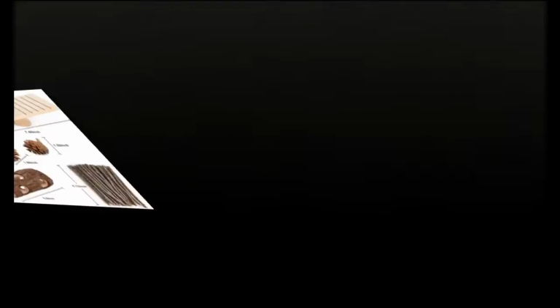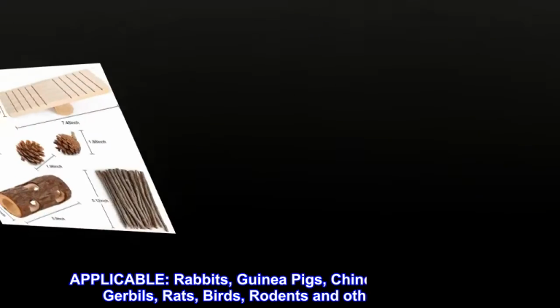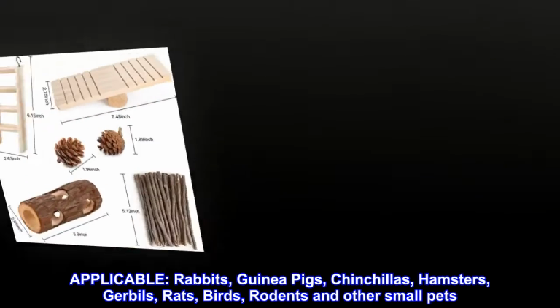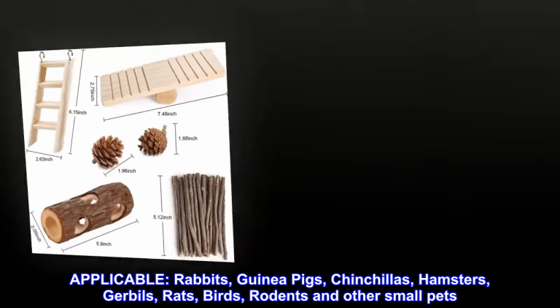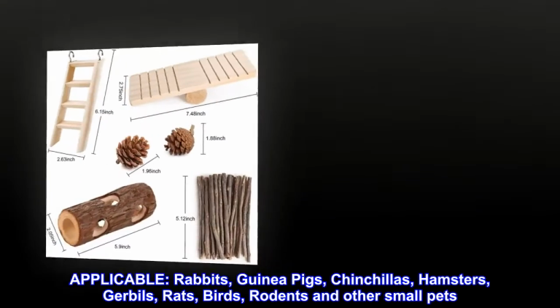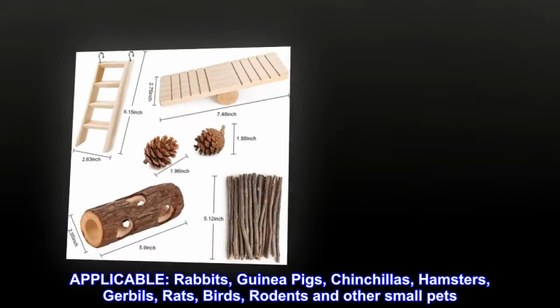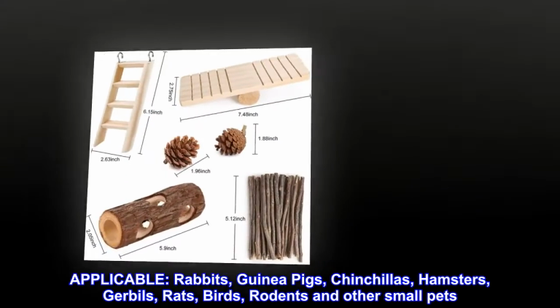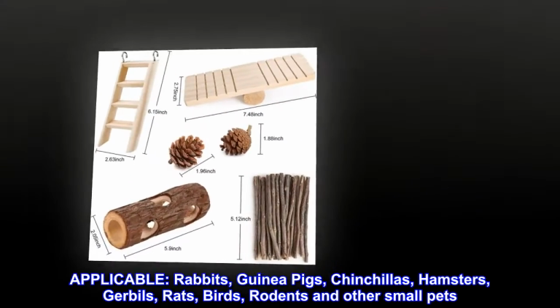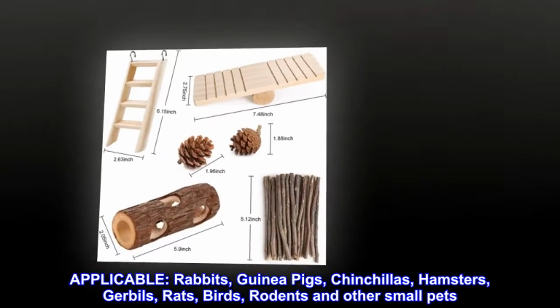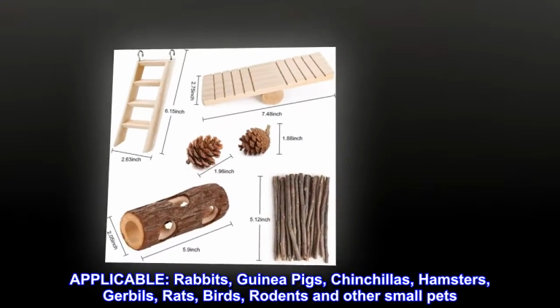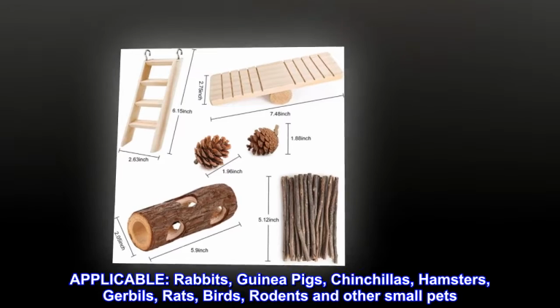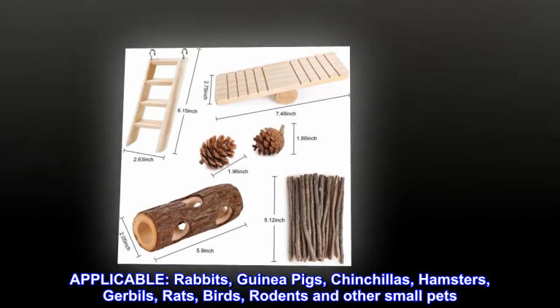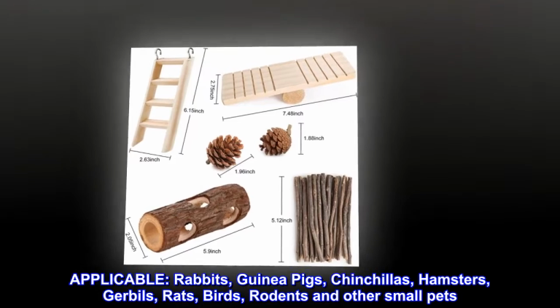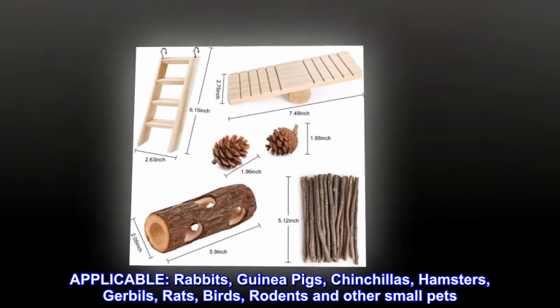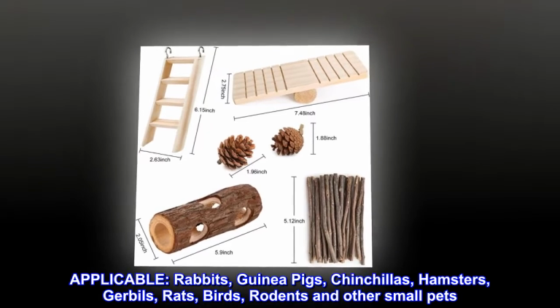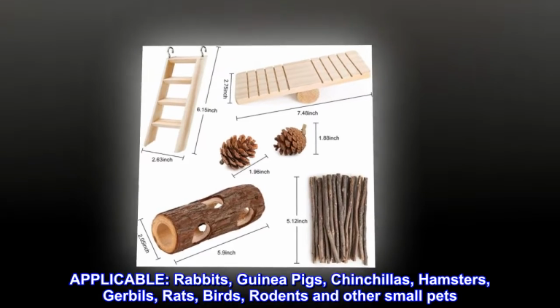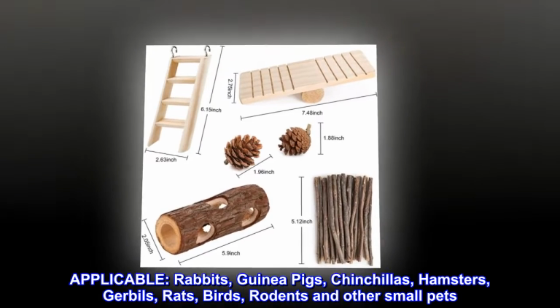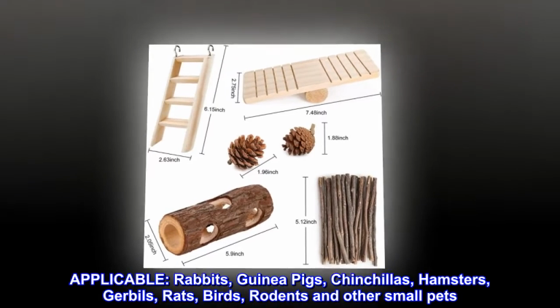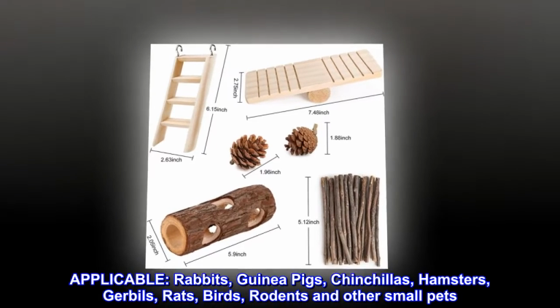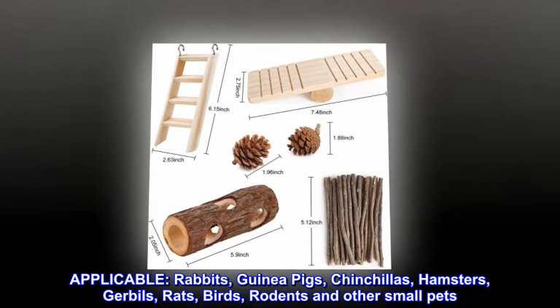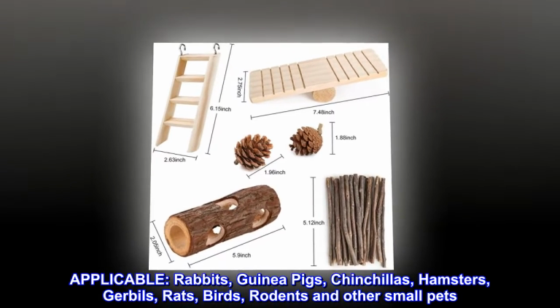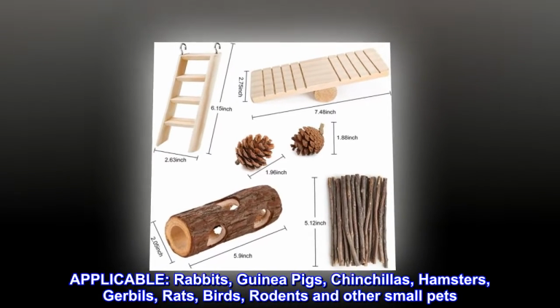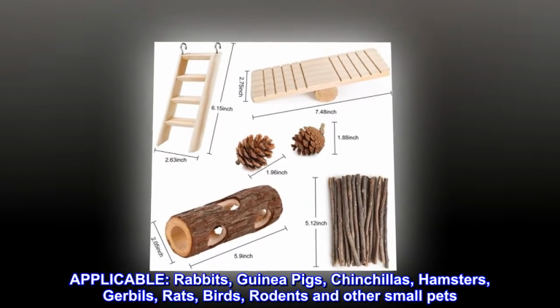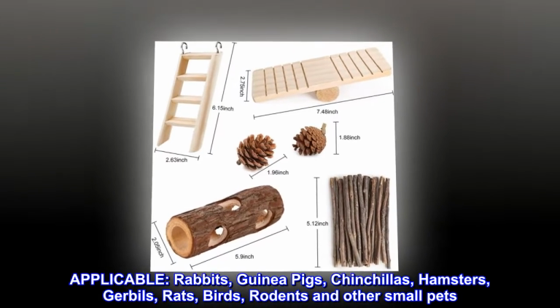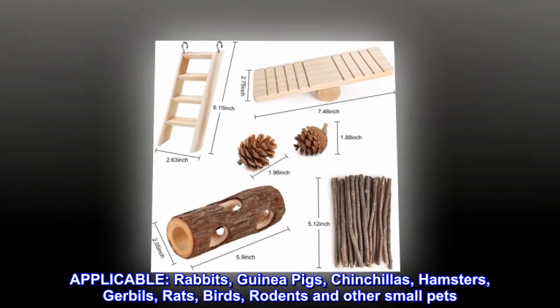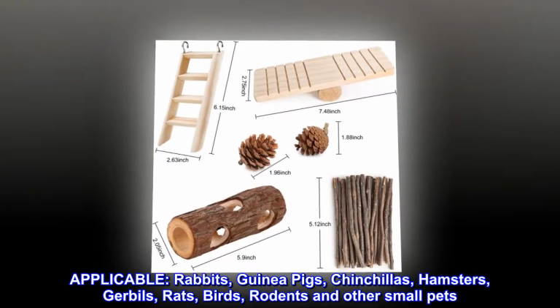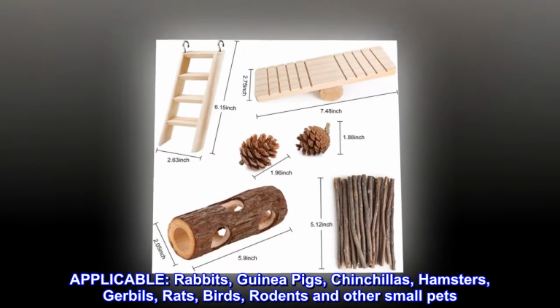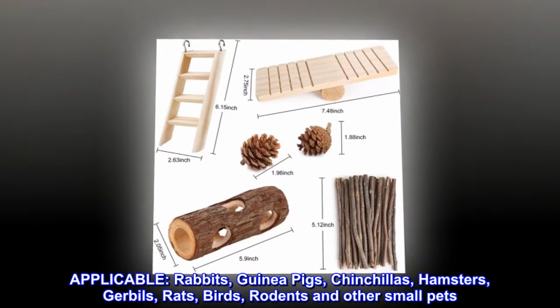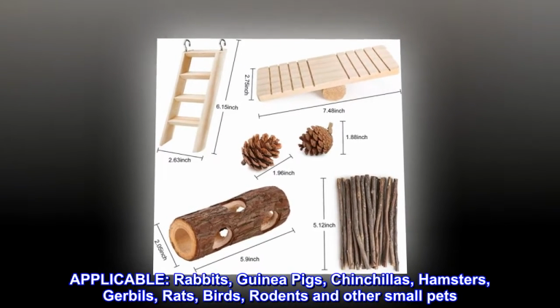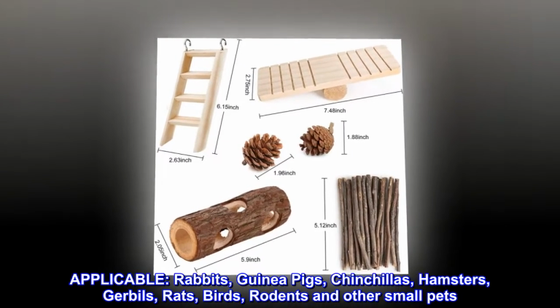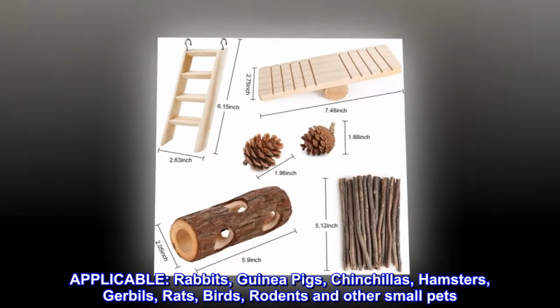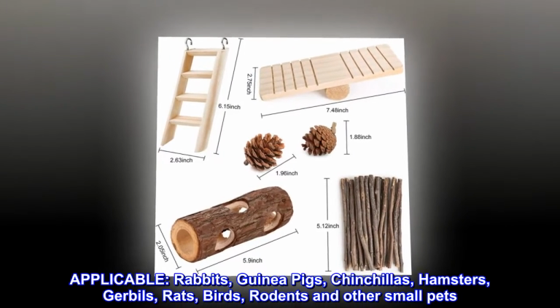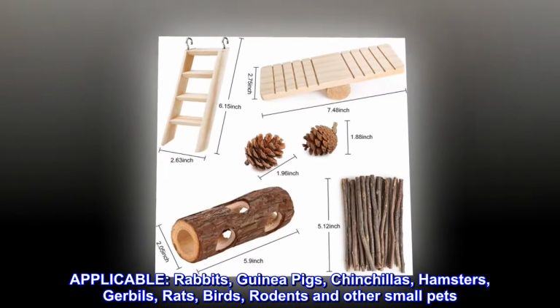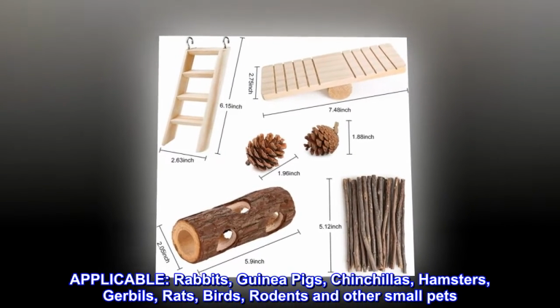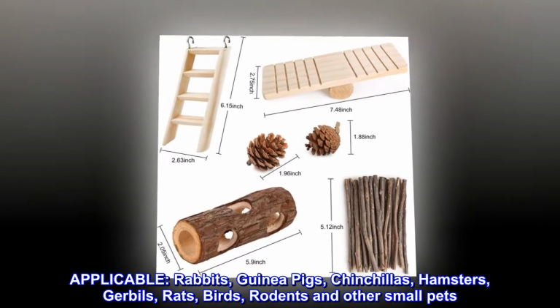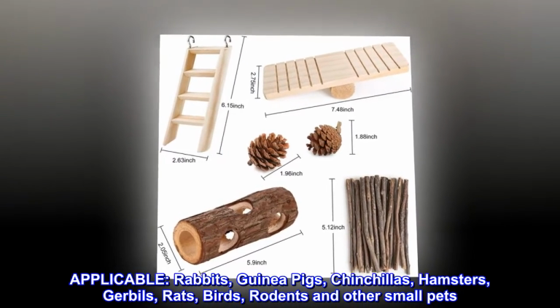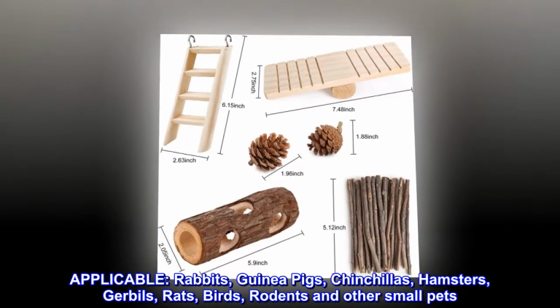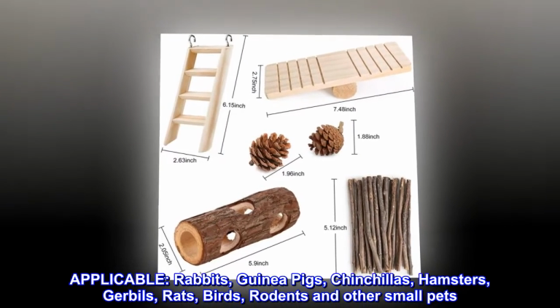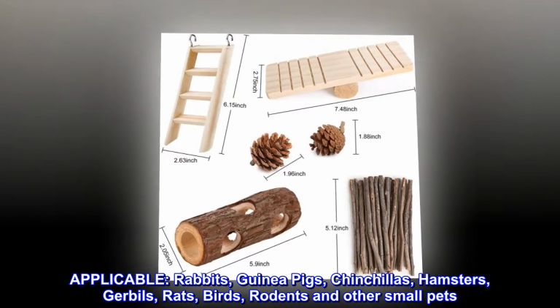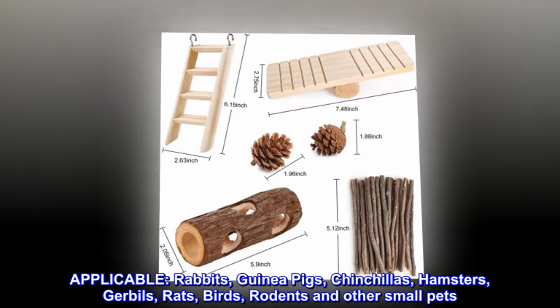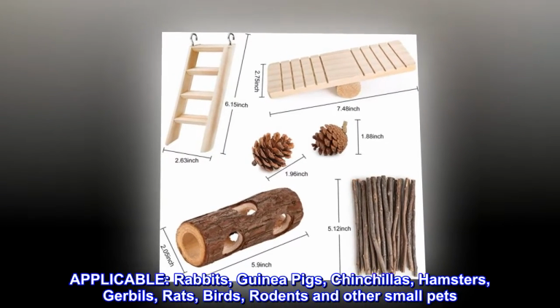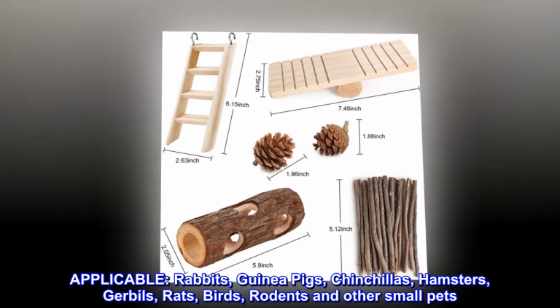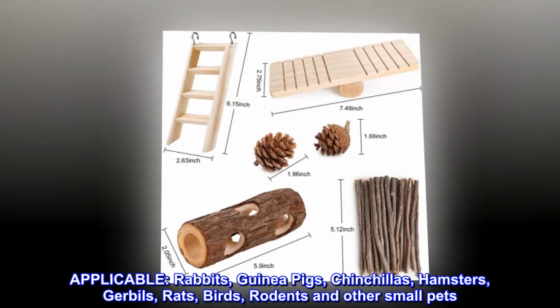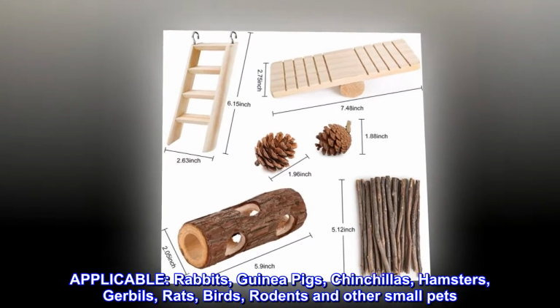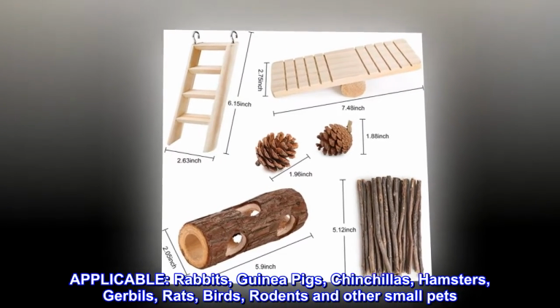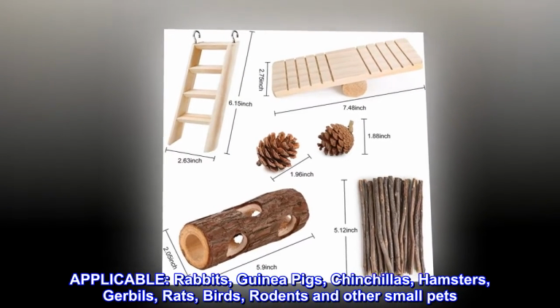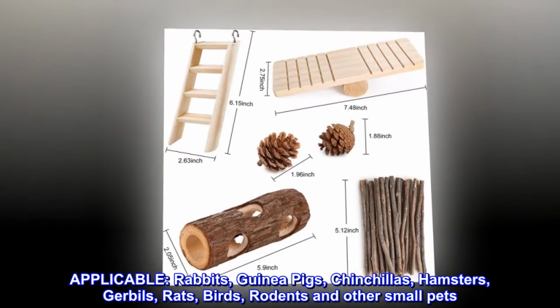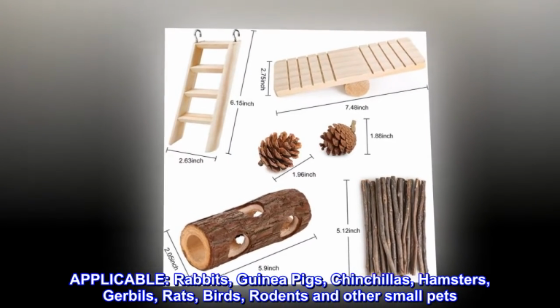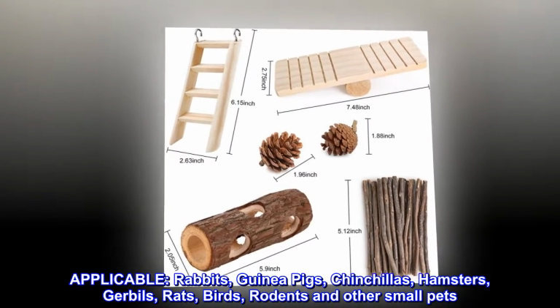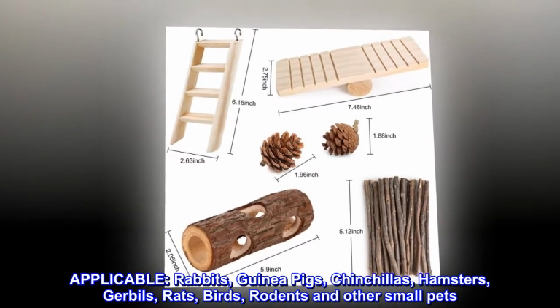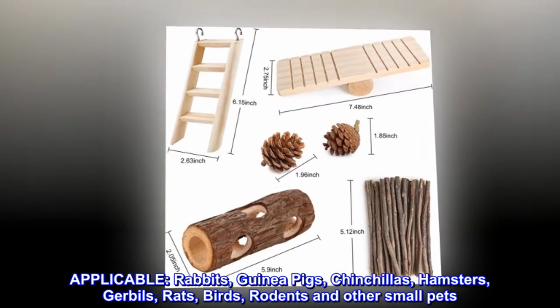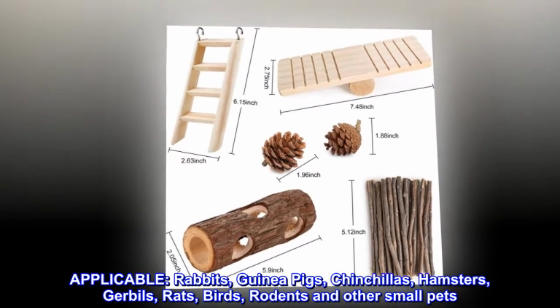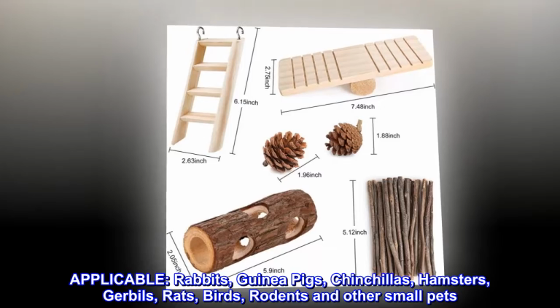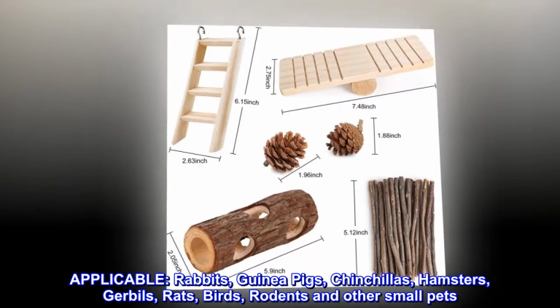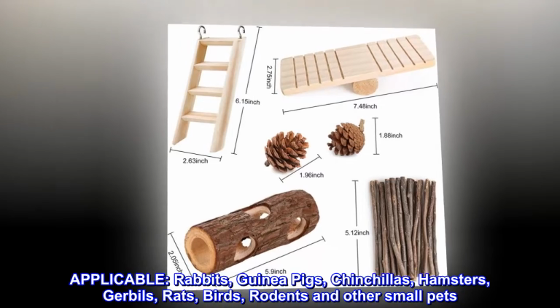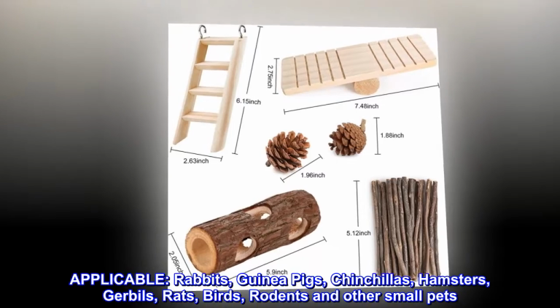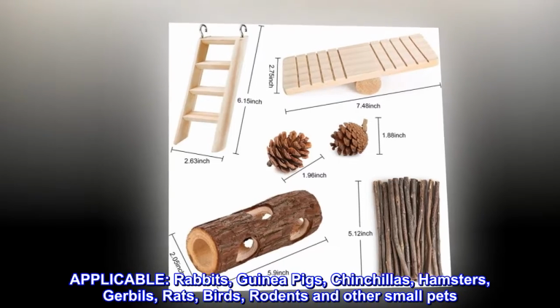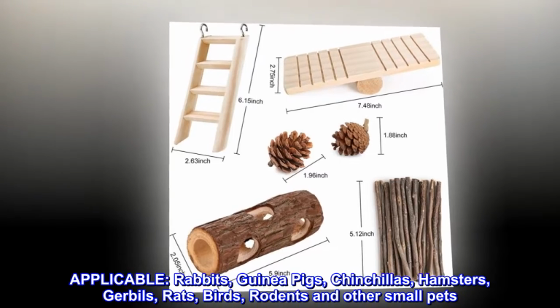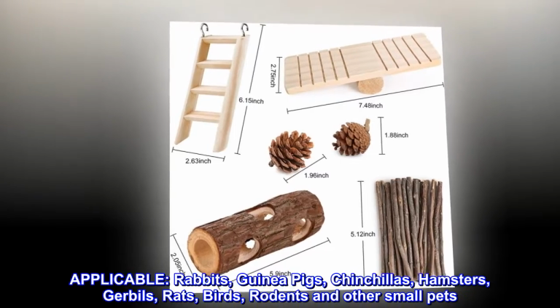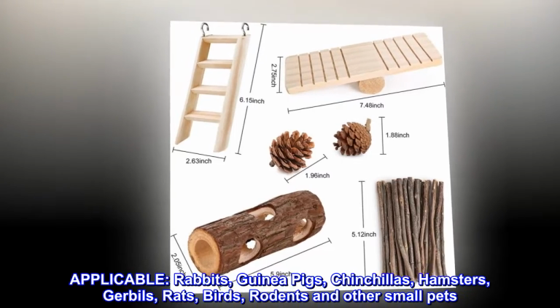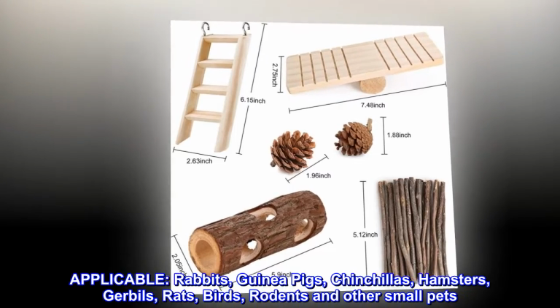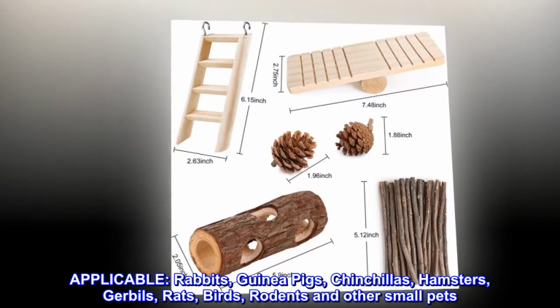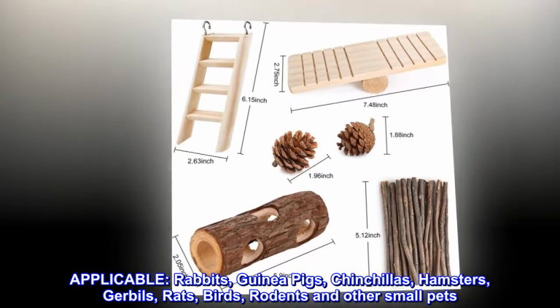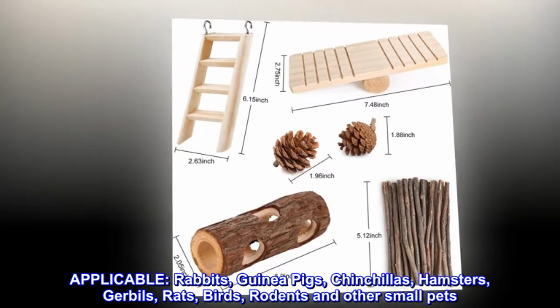Applicable animals: rabbits, guinea pigs, chinchillas, hamsters, gerbils, rats, birds, rodents and other small pets.